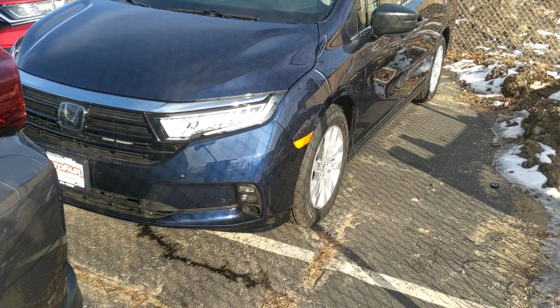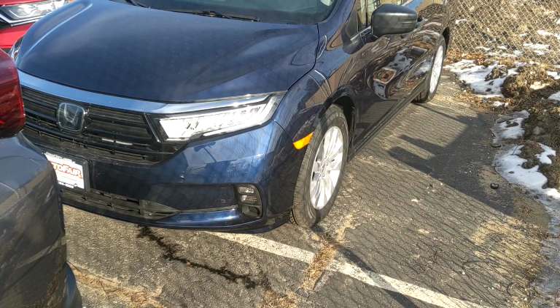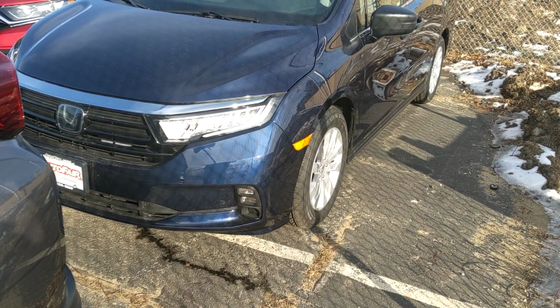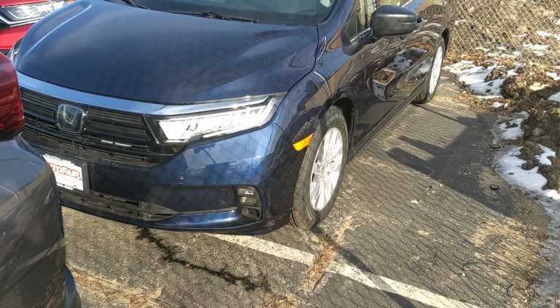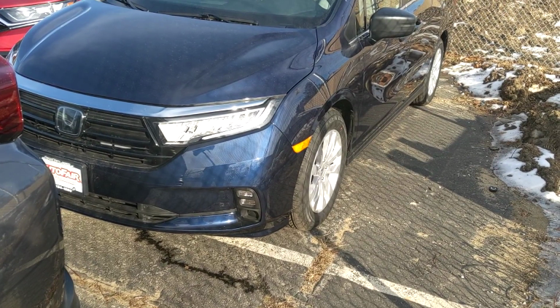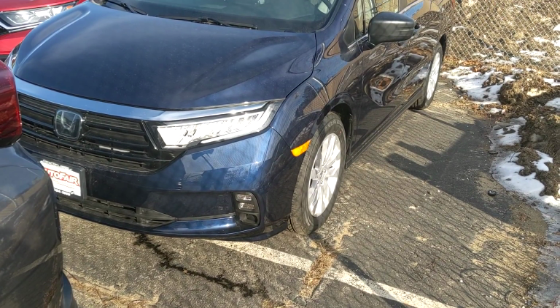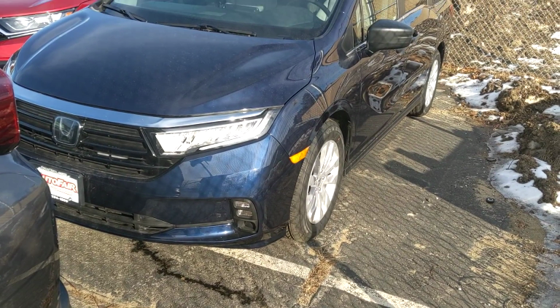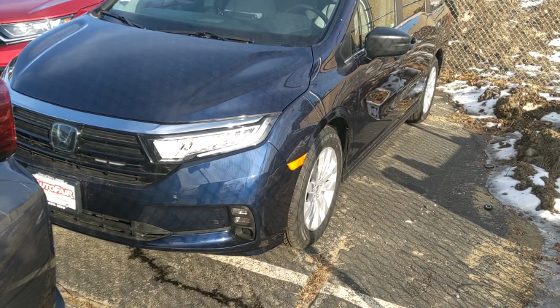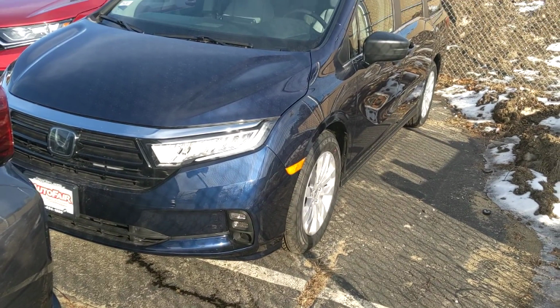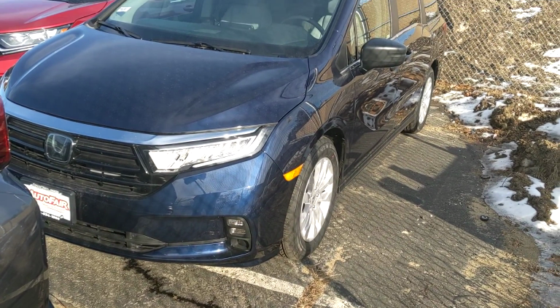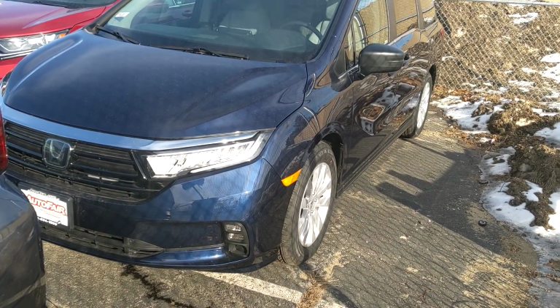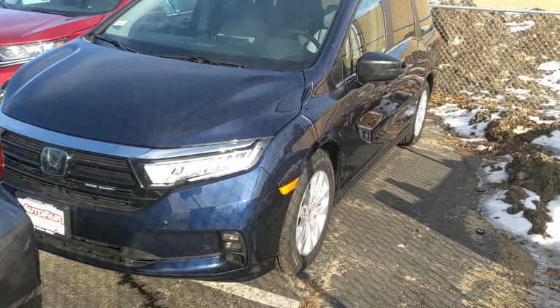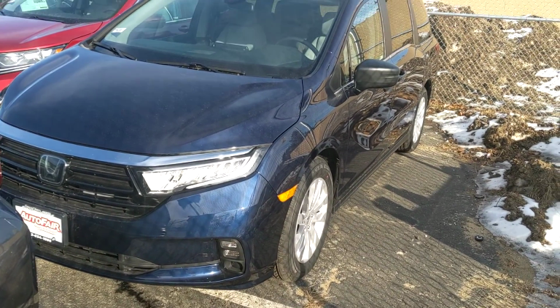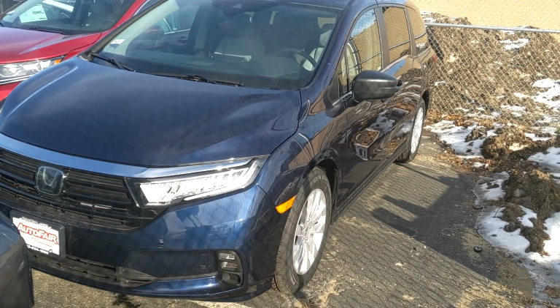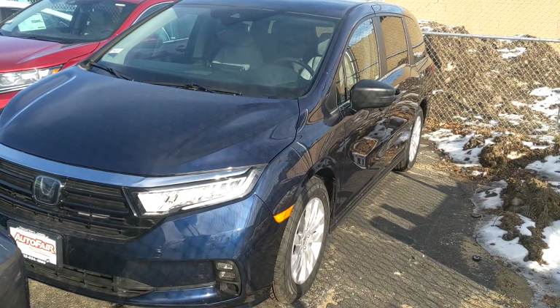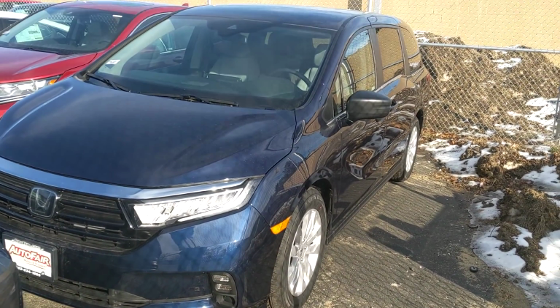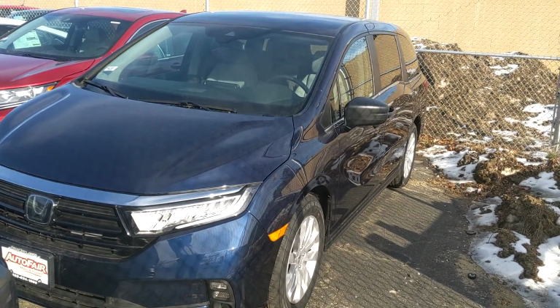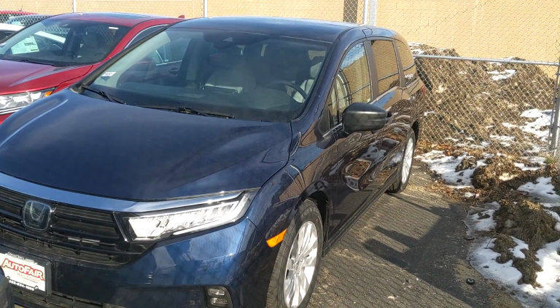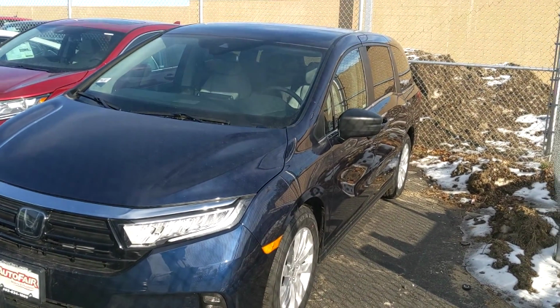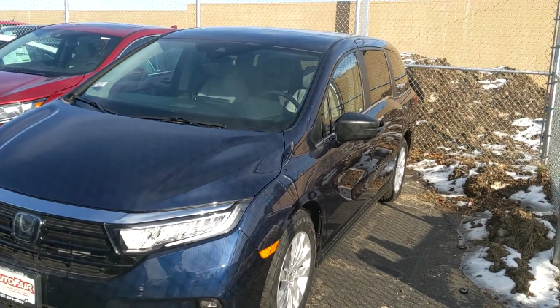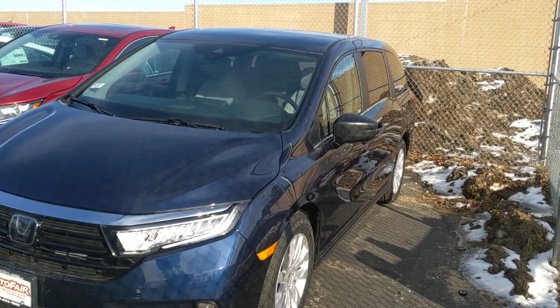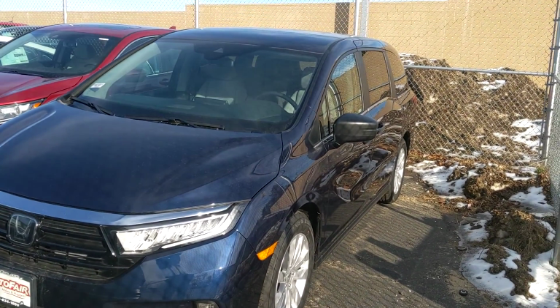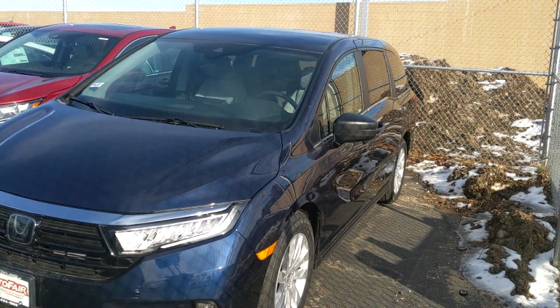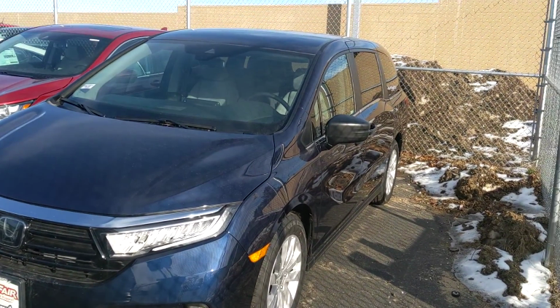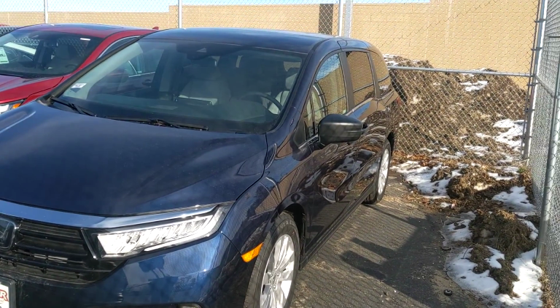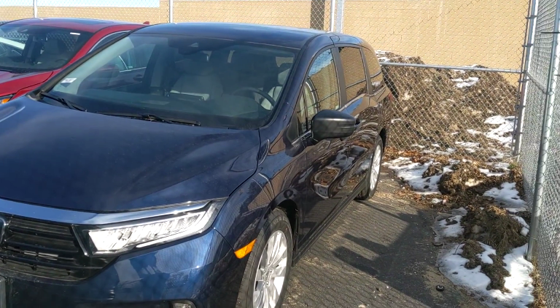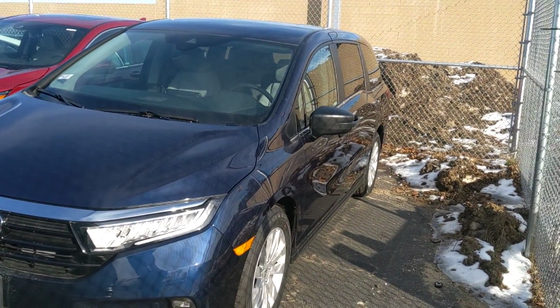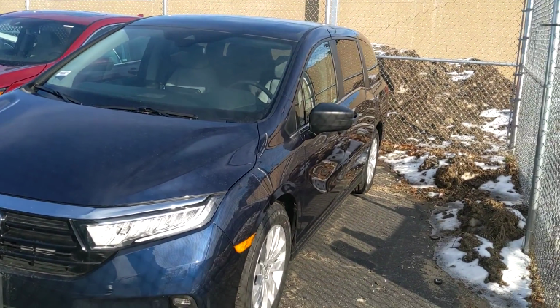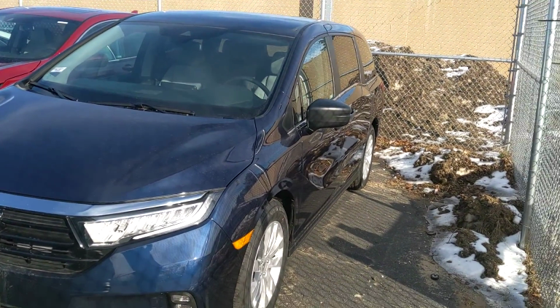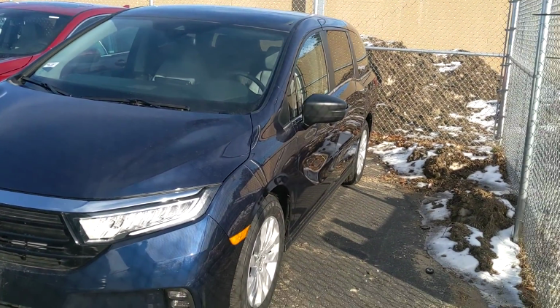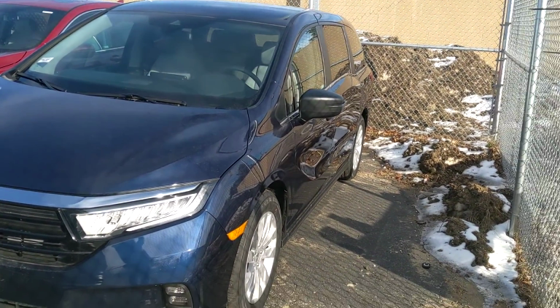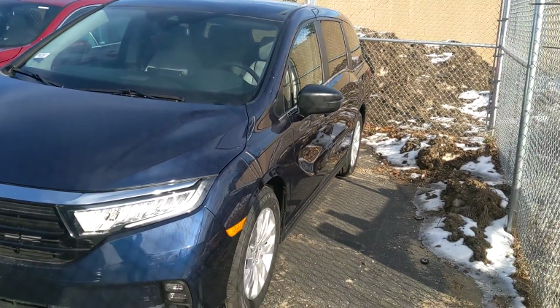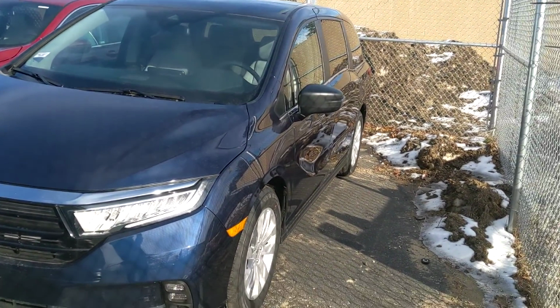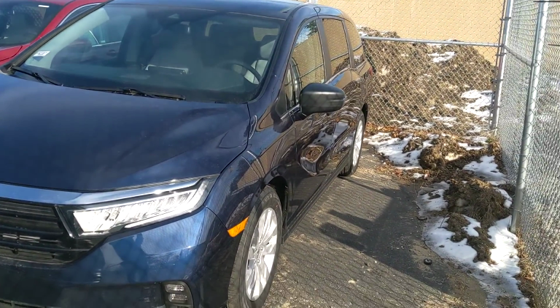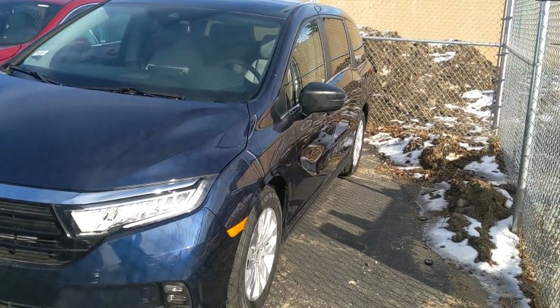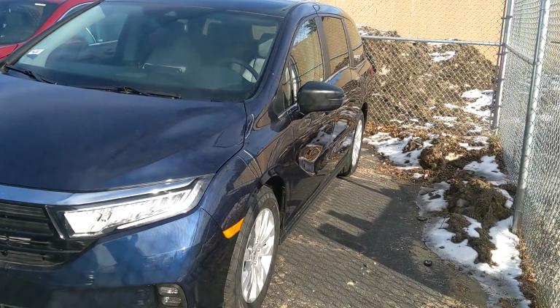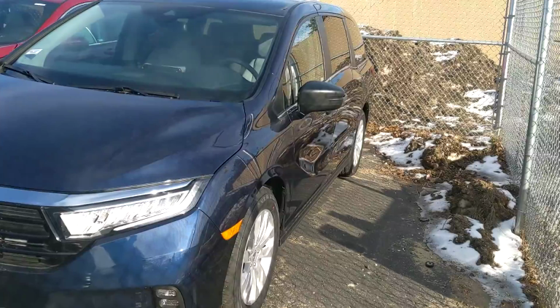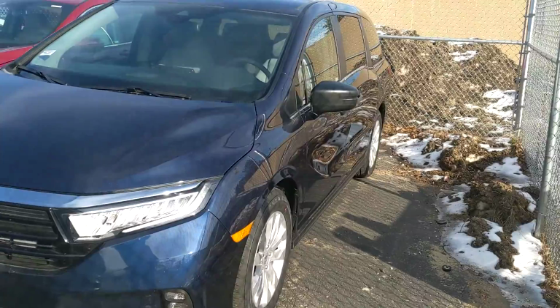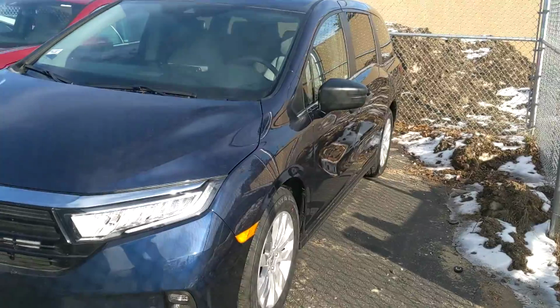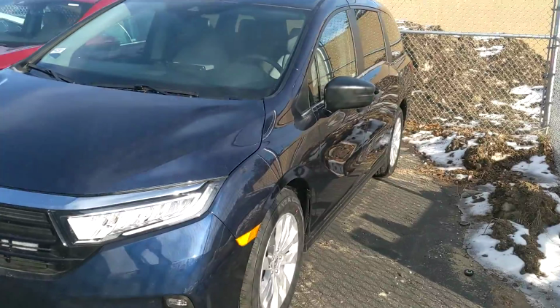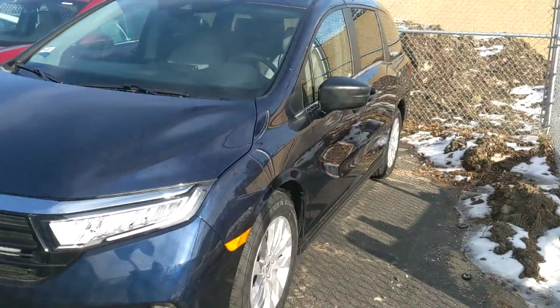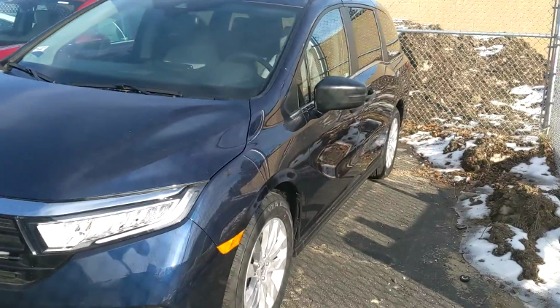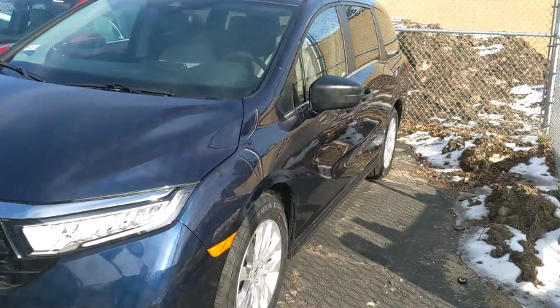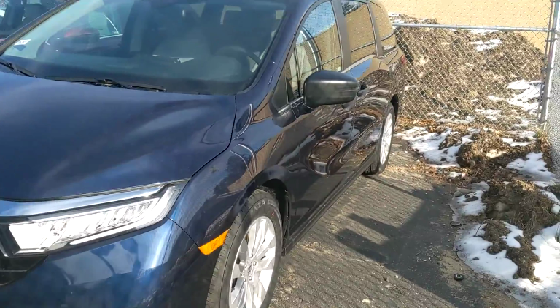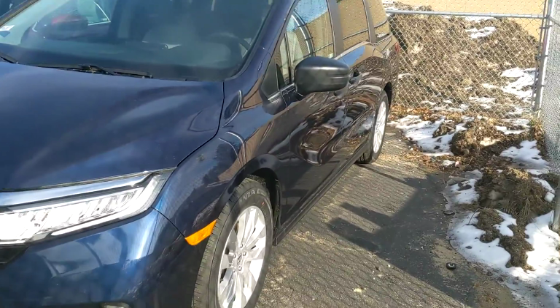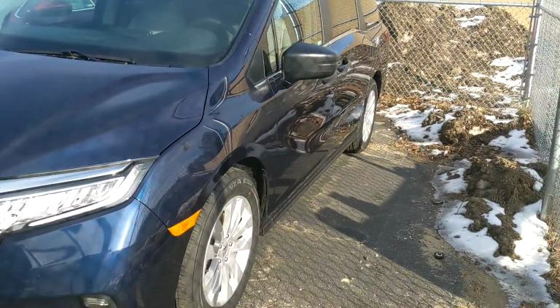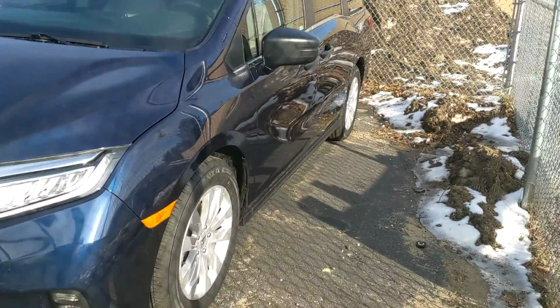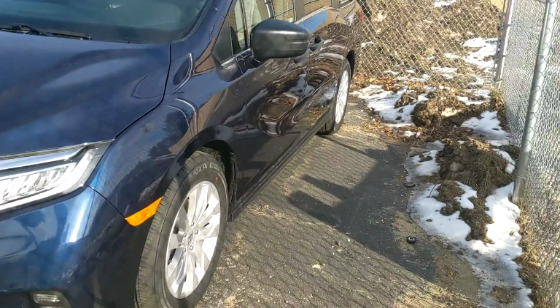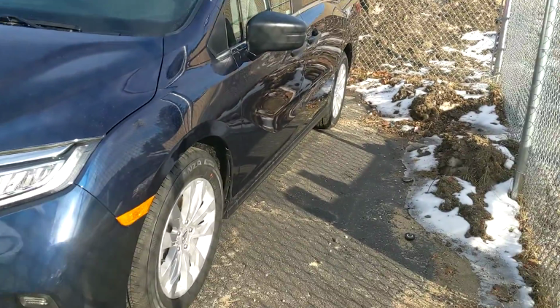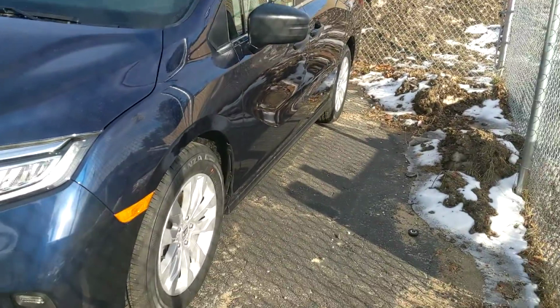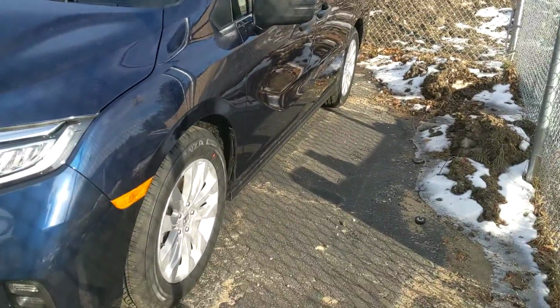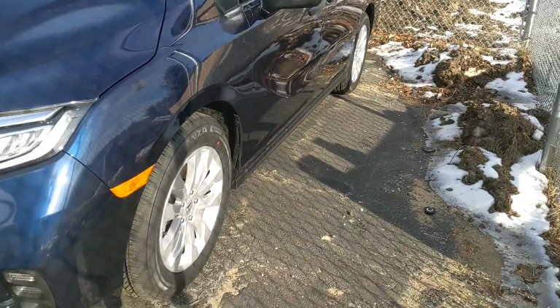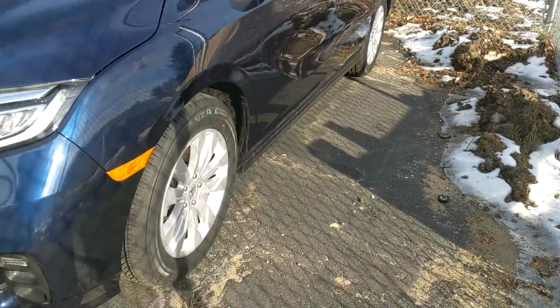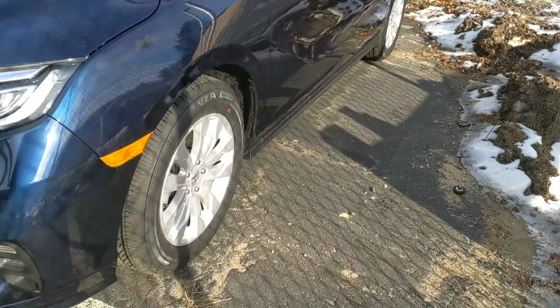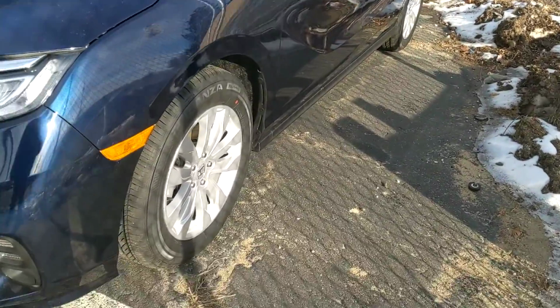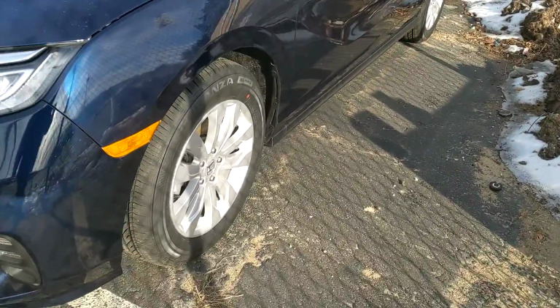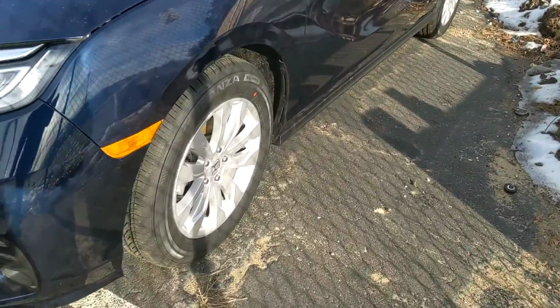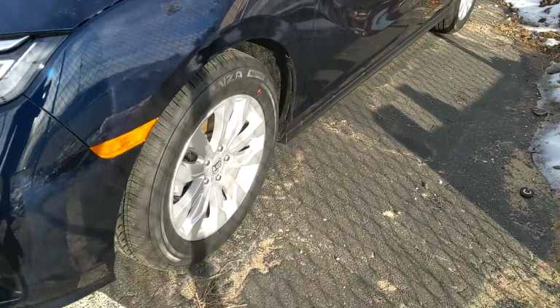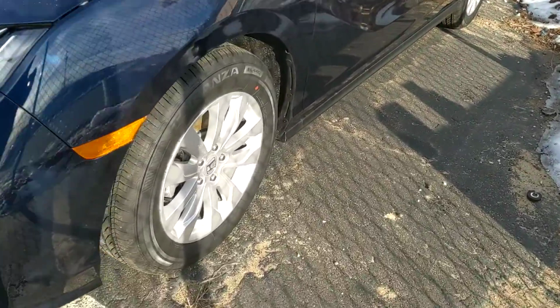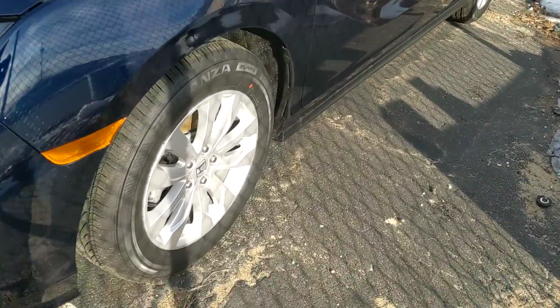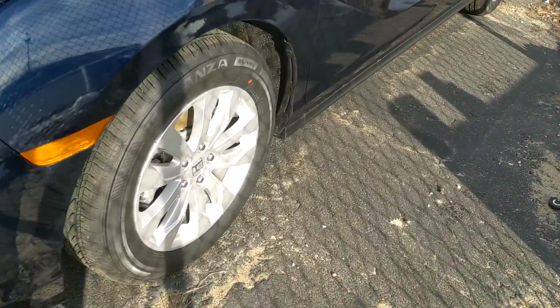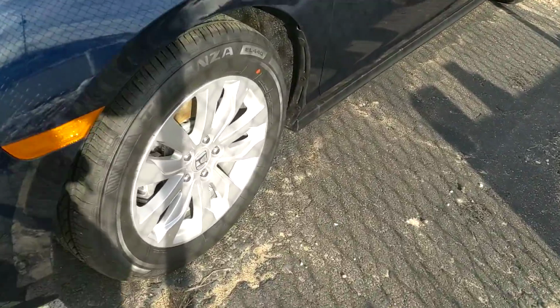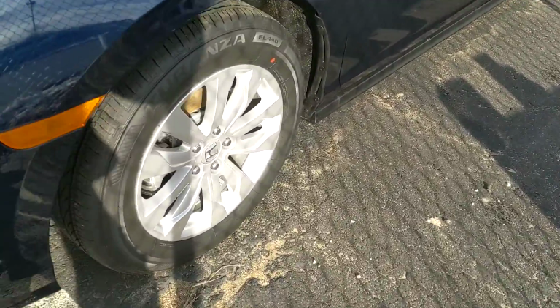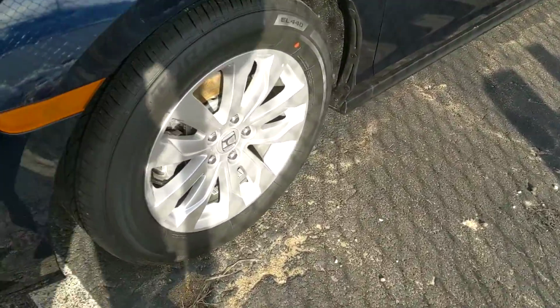Hey, how's it going? This is Tom over at AutoFair Honda. I want to take a minute of your time to send you a quick video of this 2021 Honda Odyssey that you were interested in.